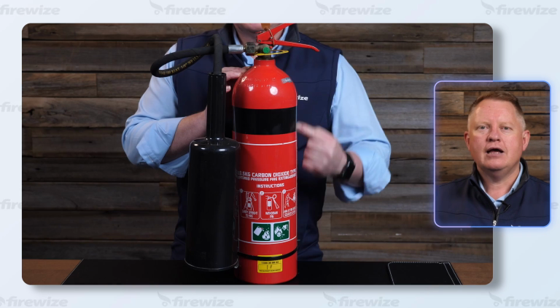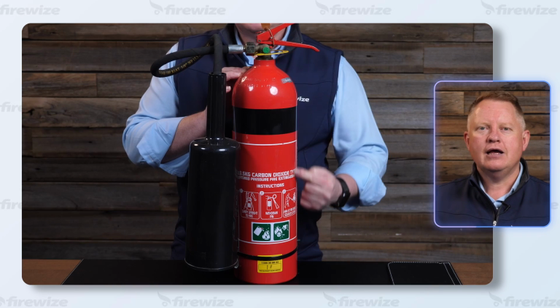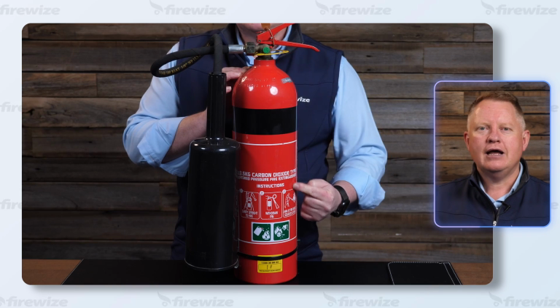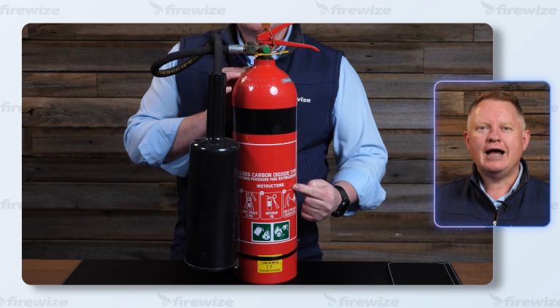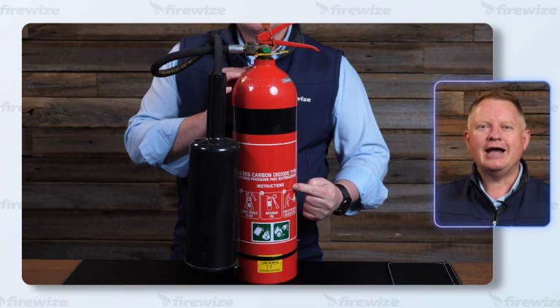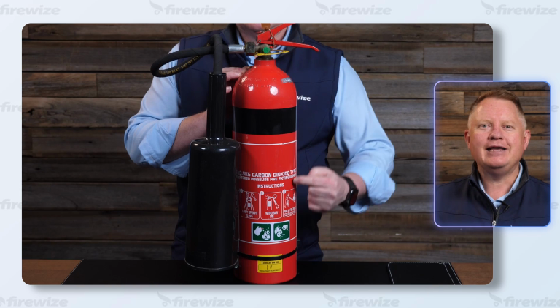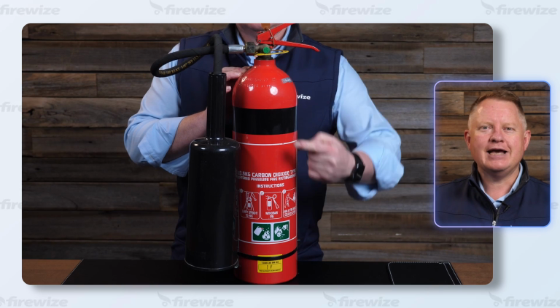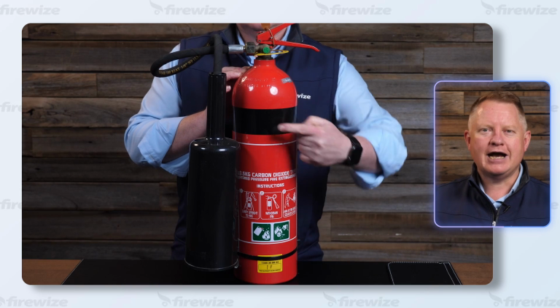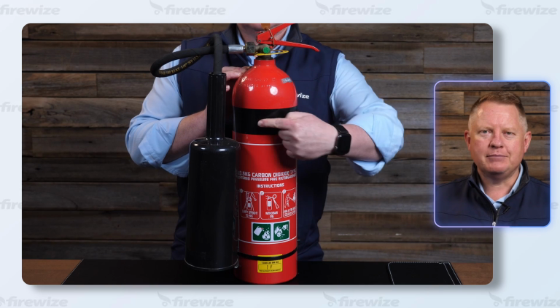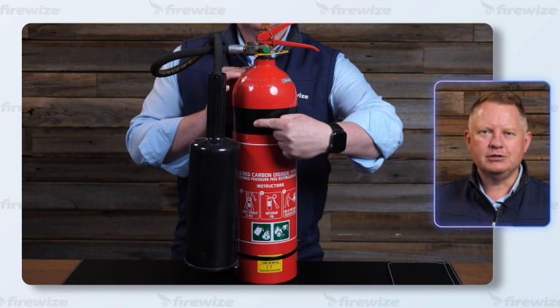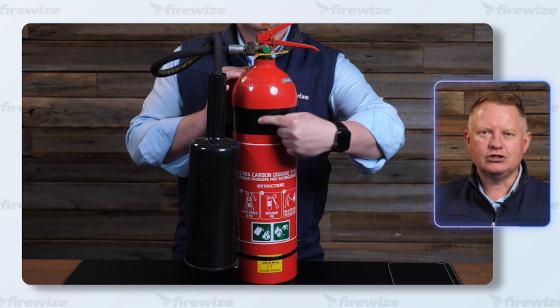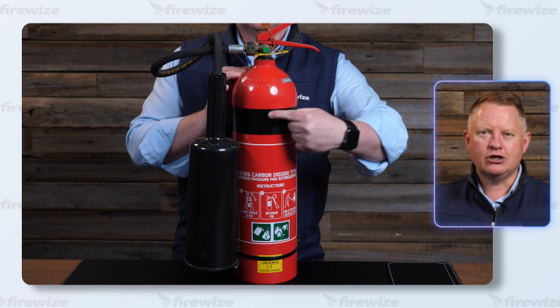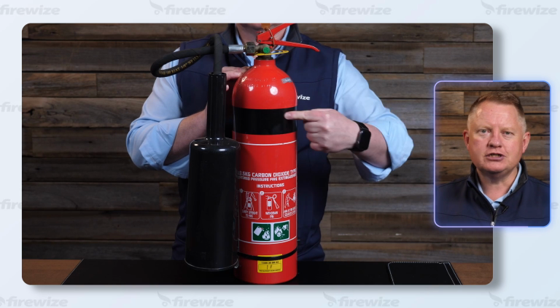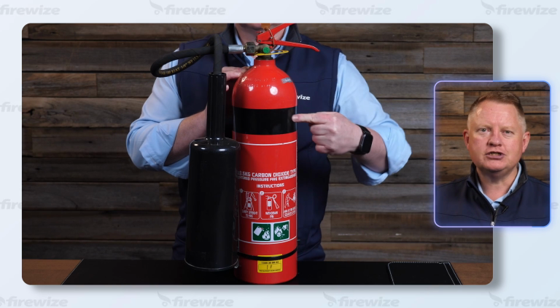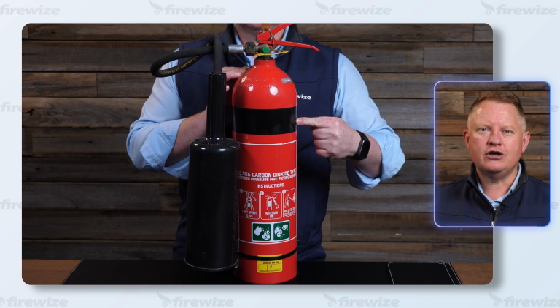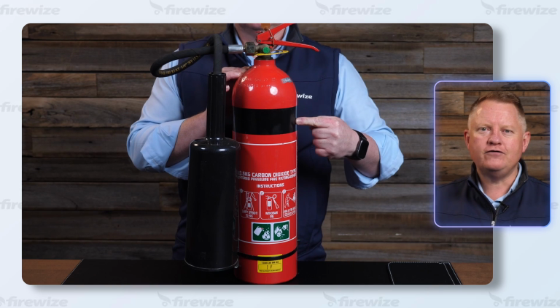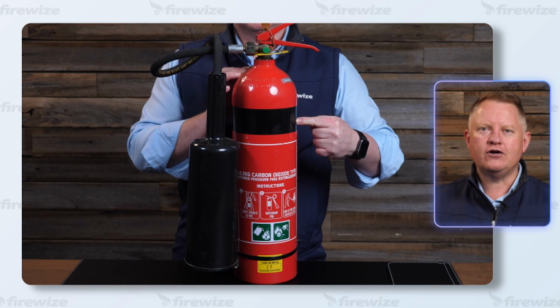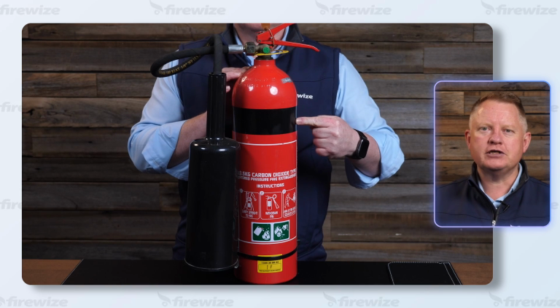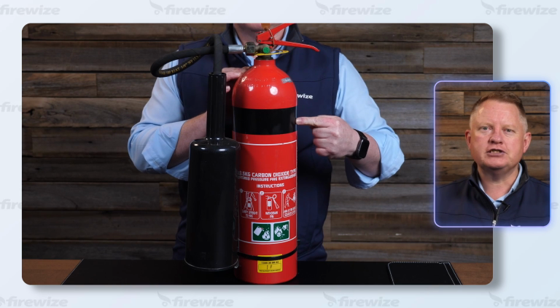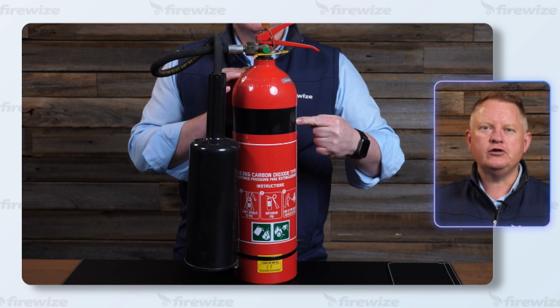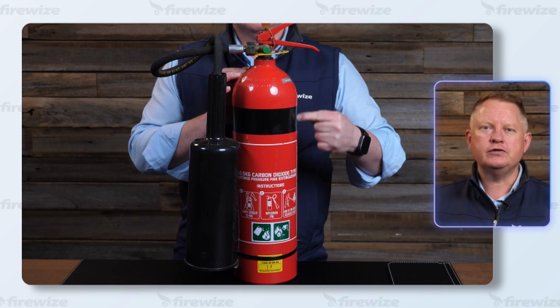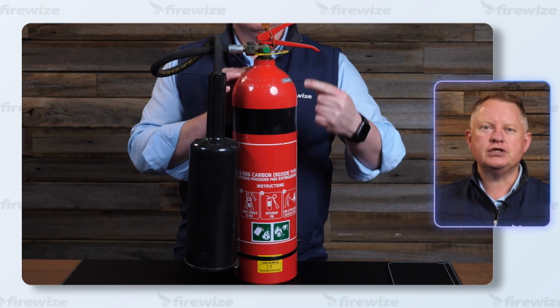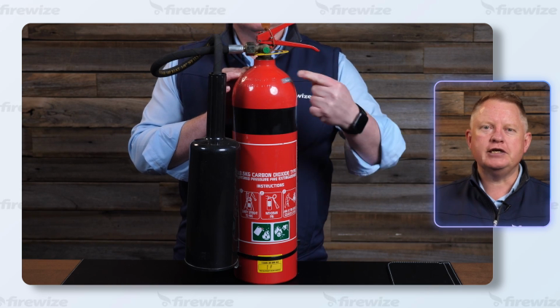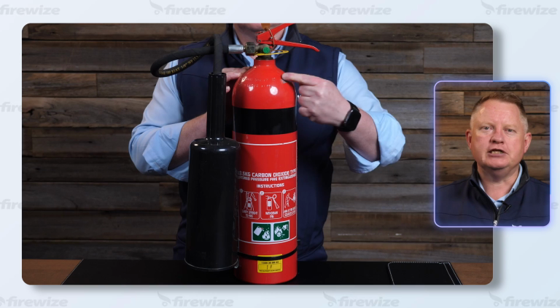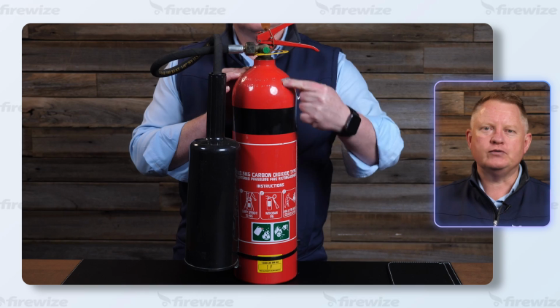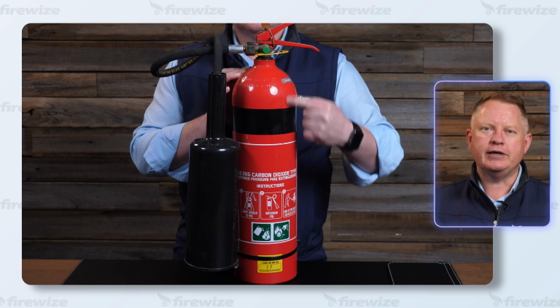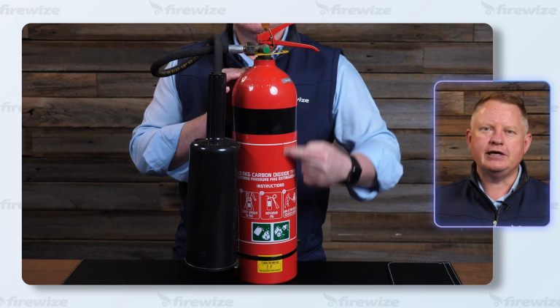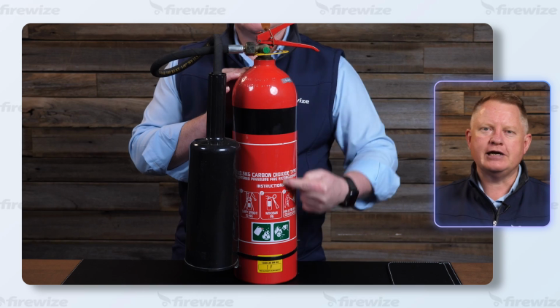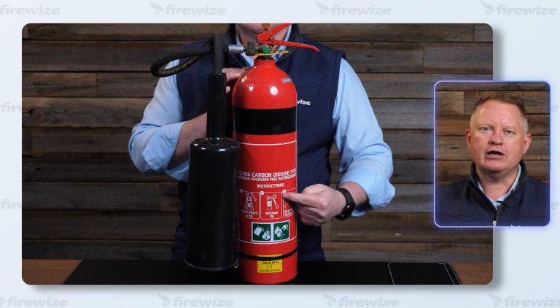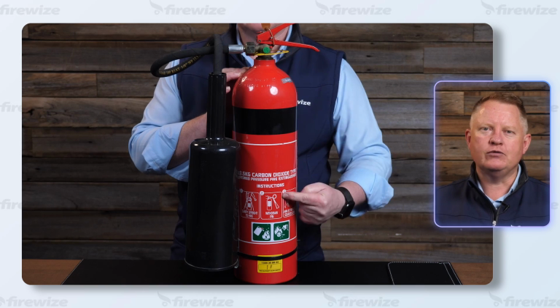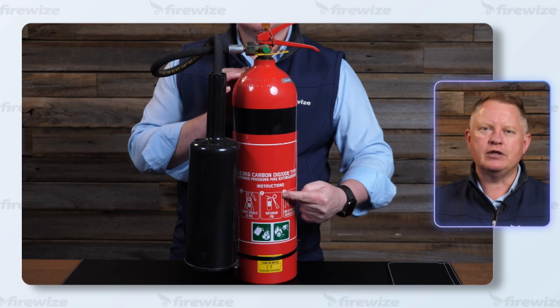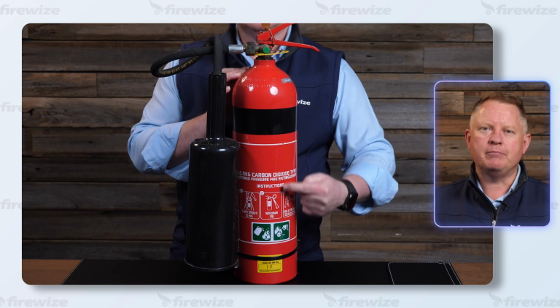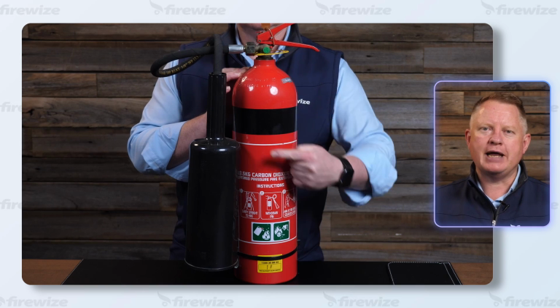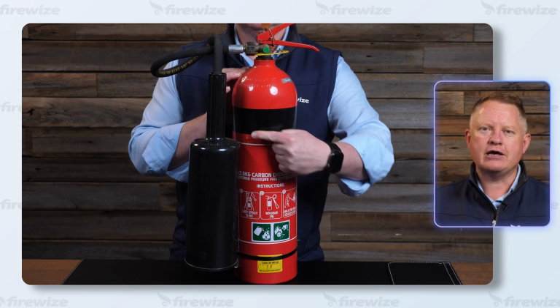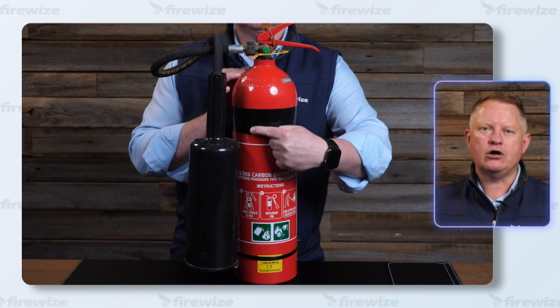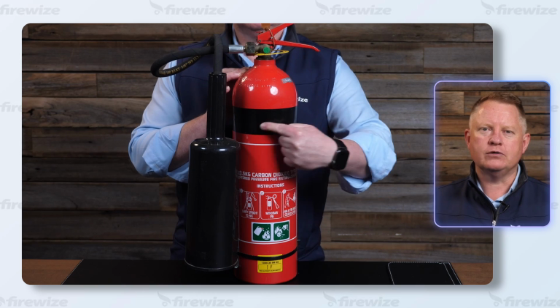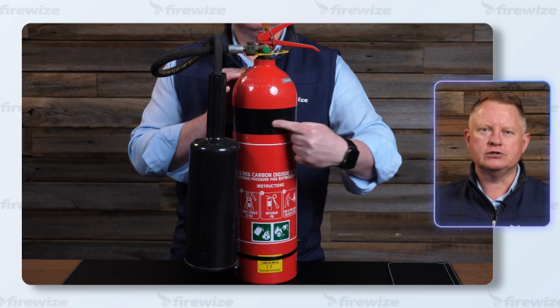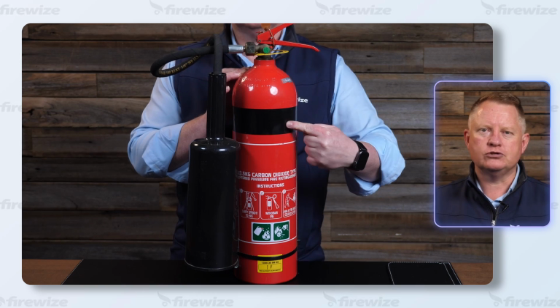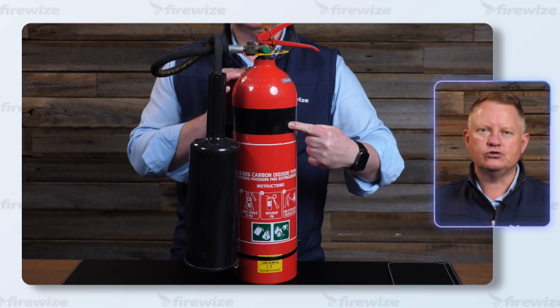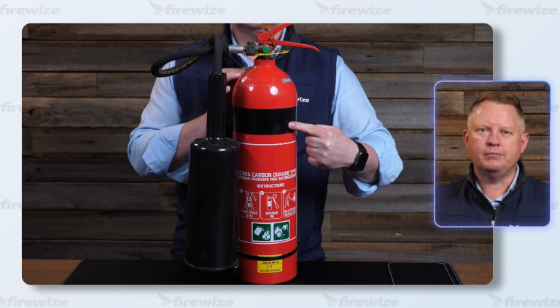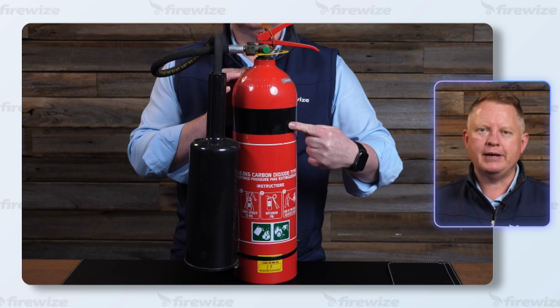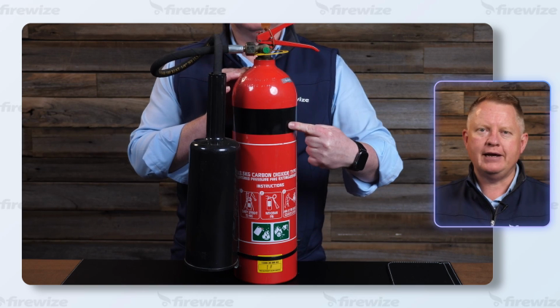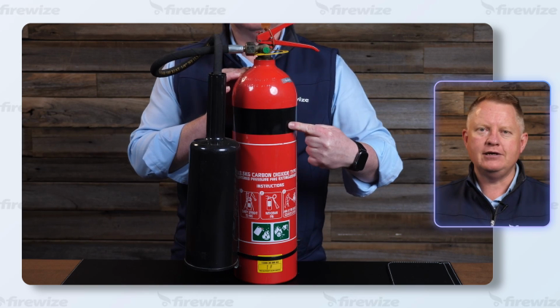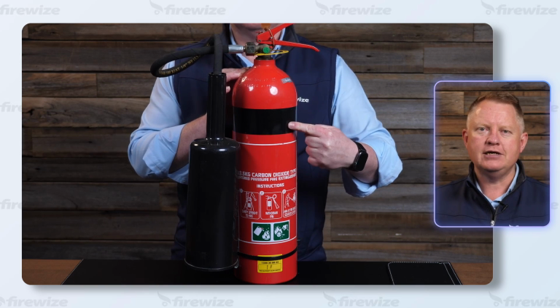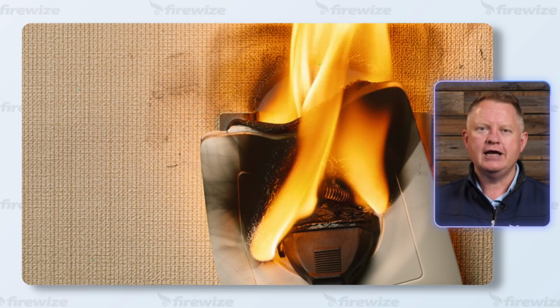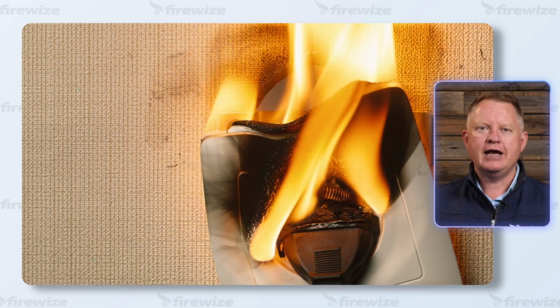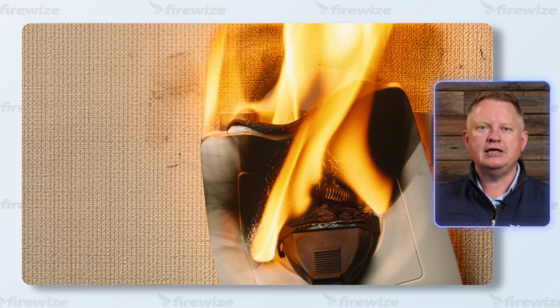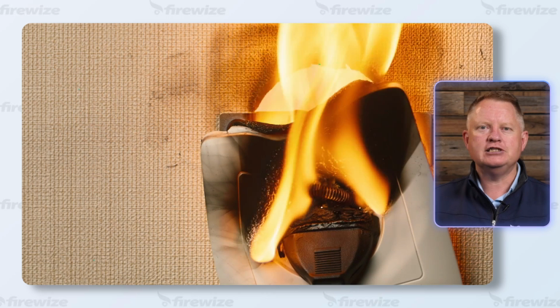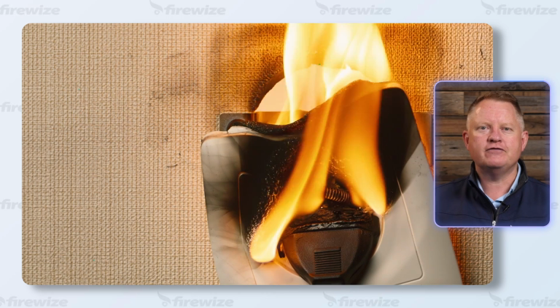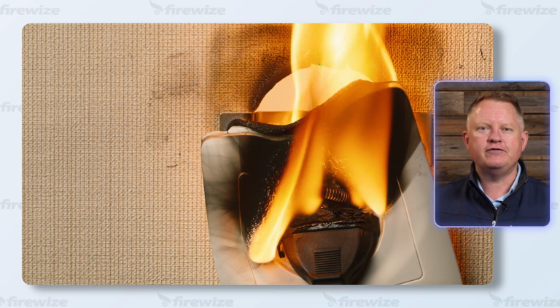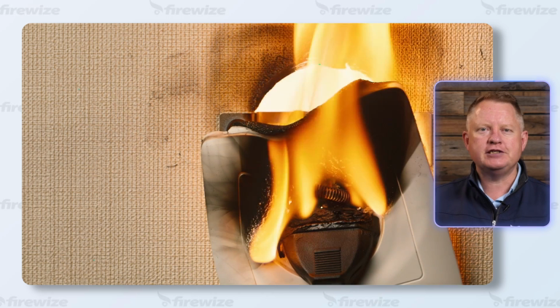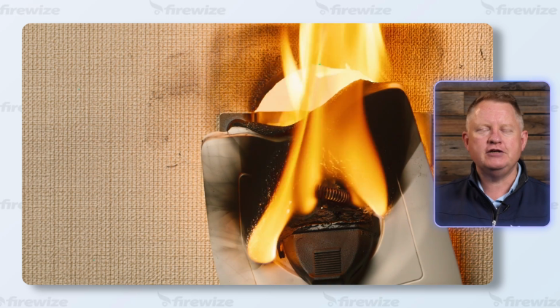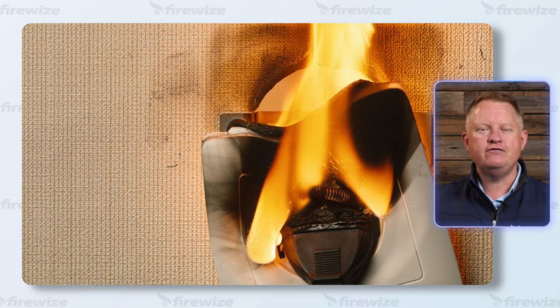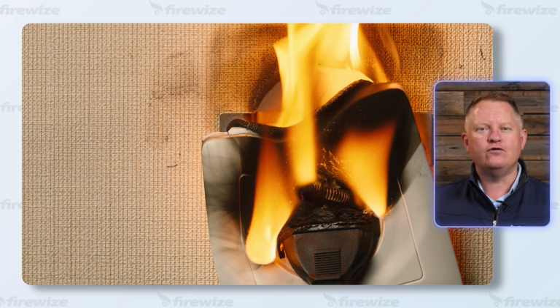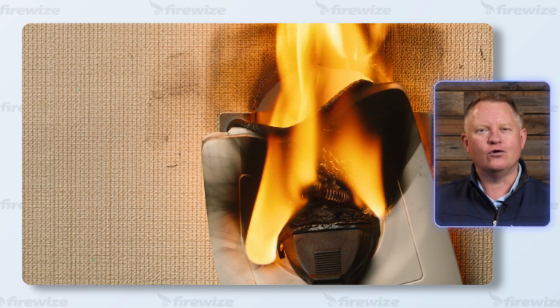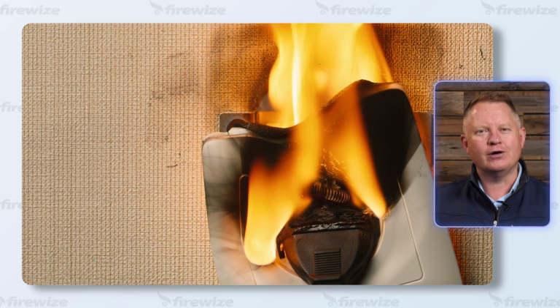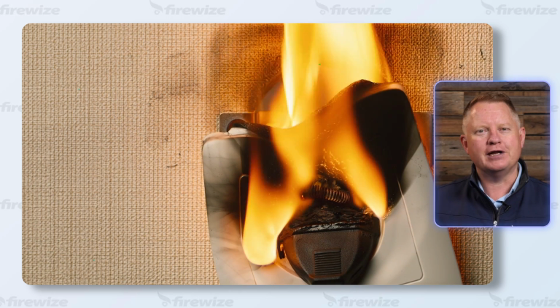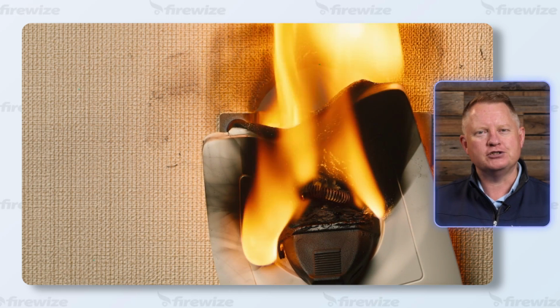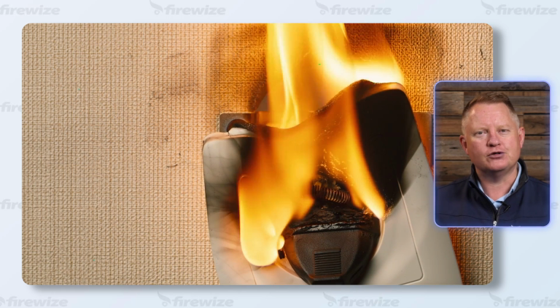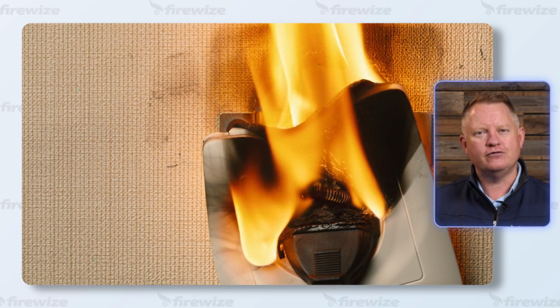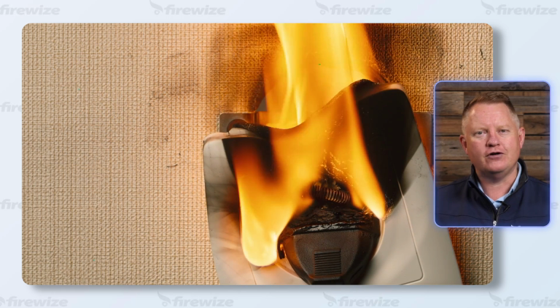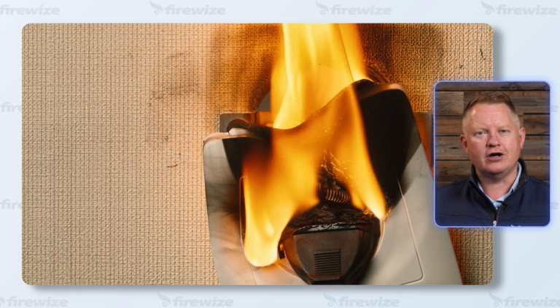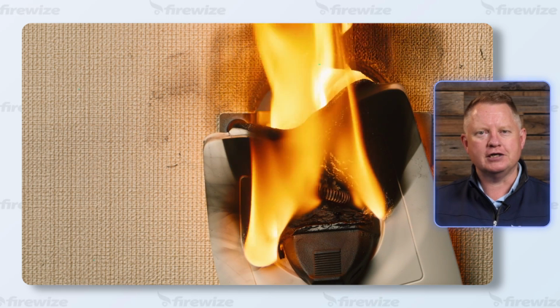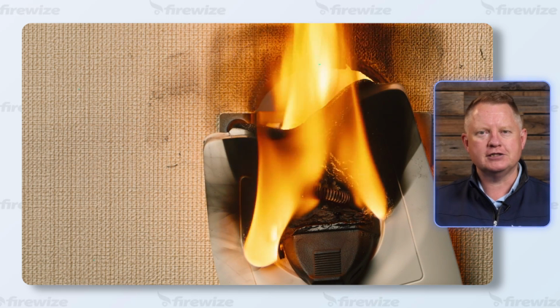A carbon dioxide fire extinguisher is red in colour with a black horizontal band and is effective for electrical fires.